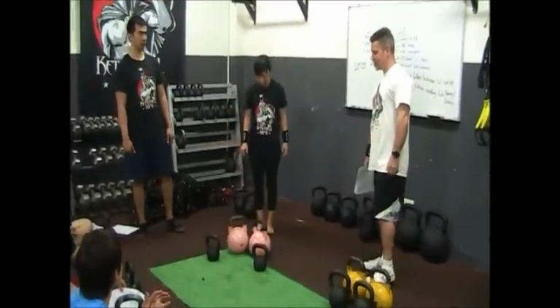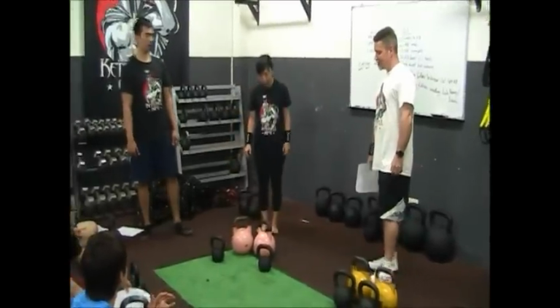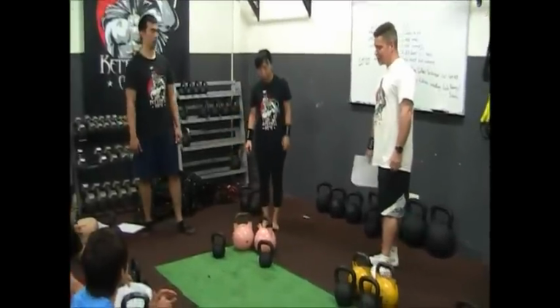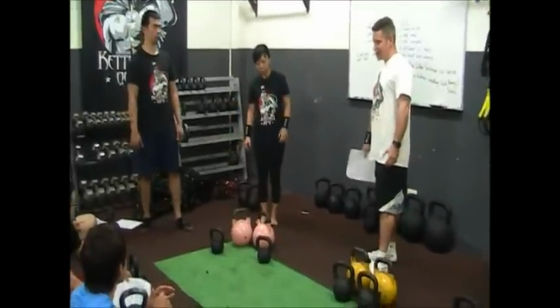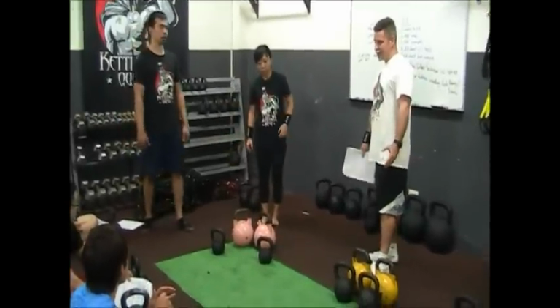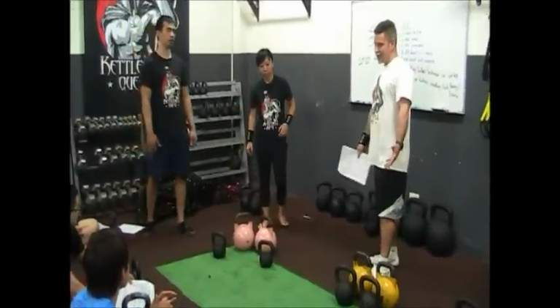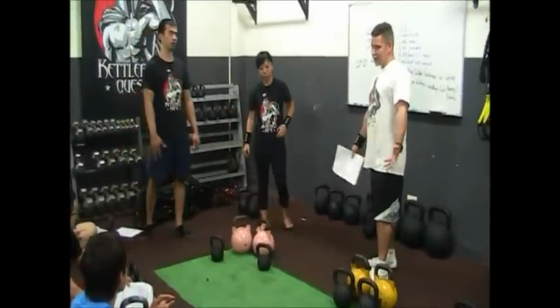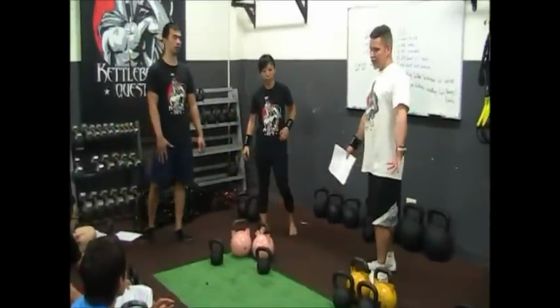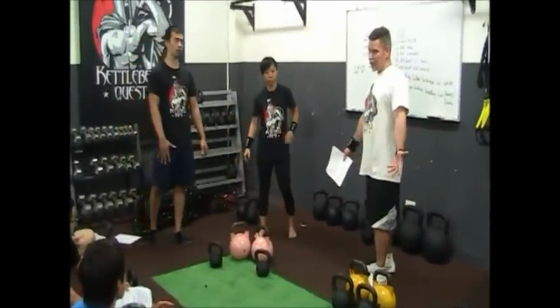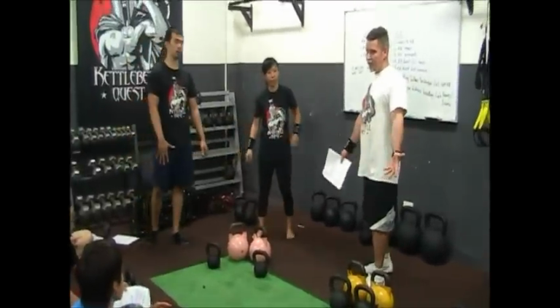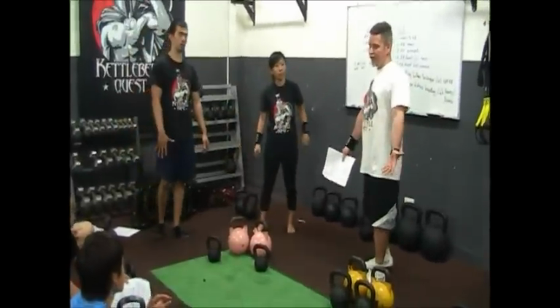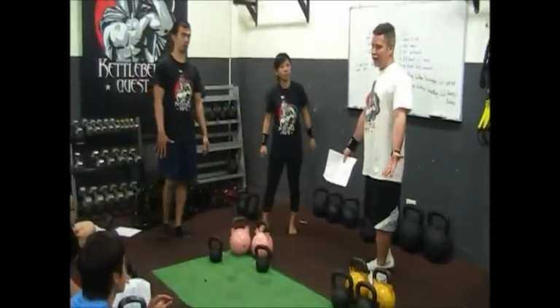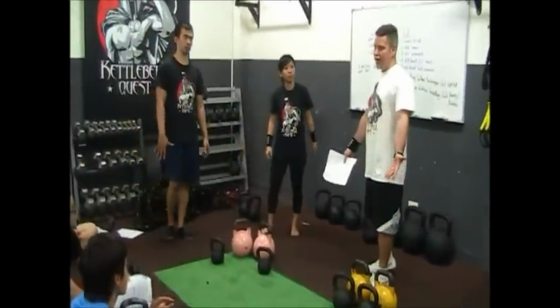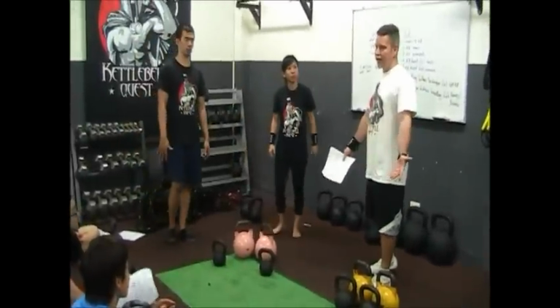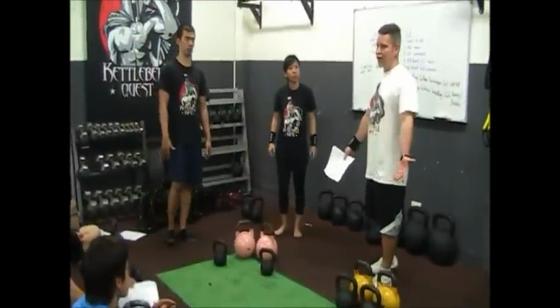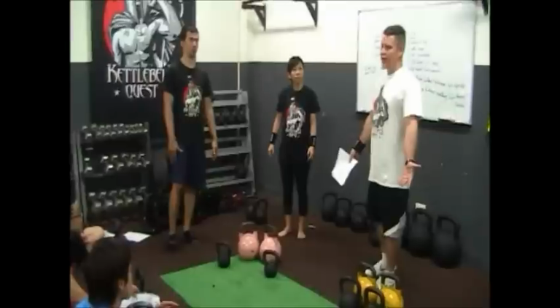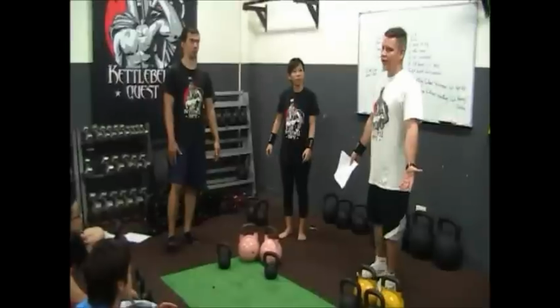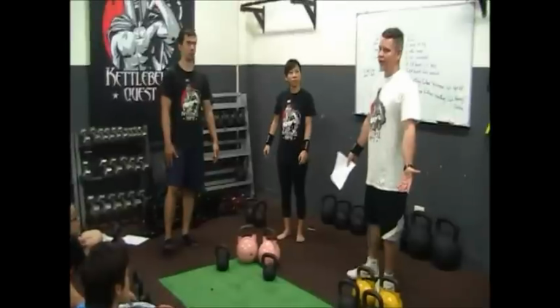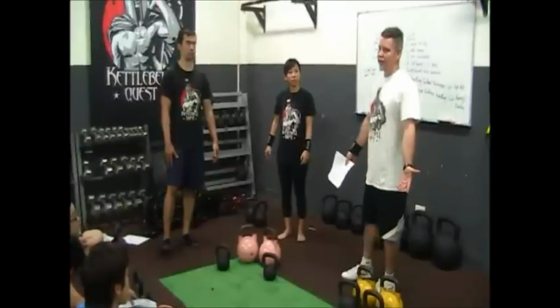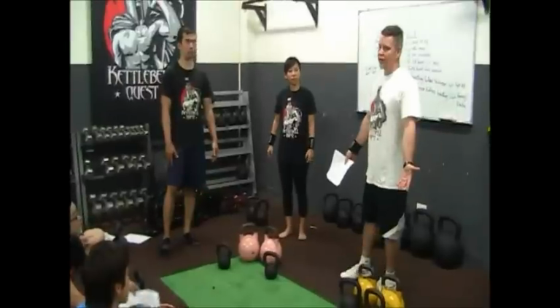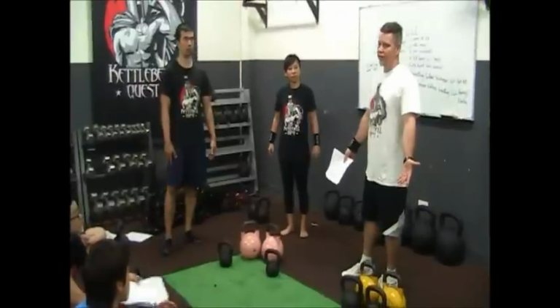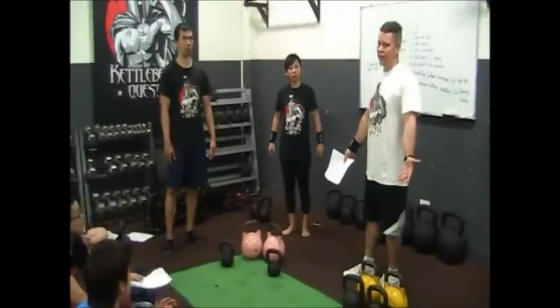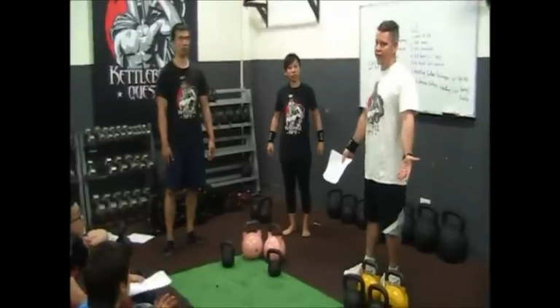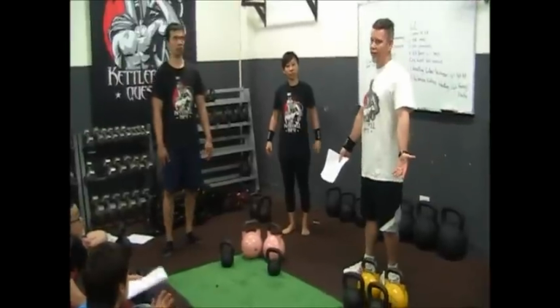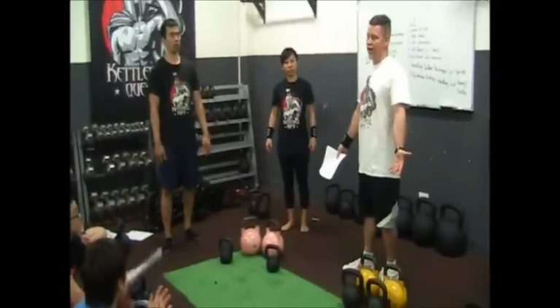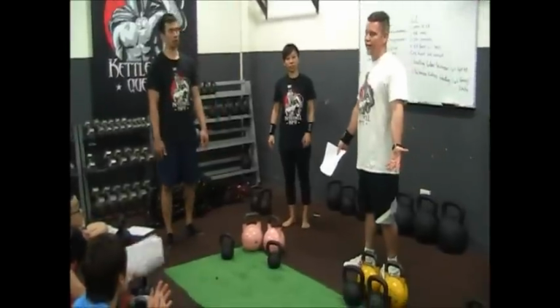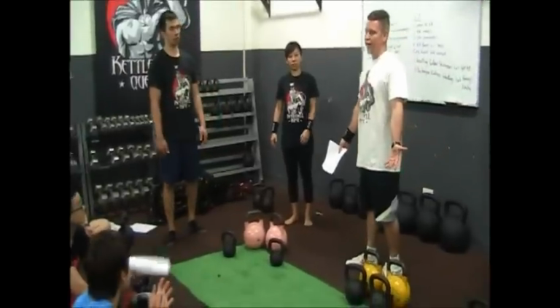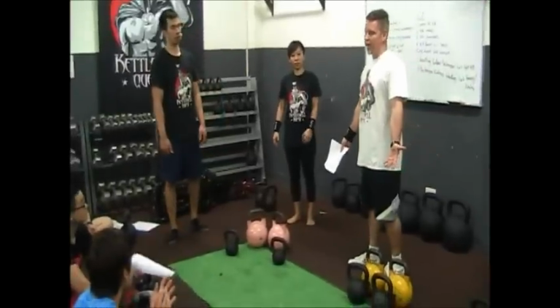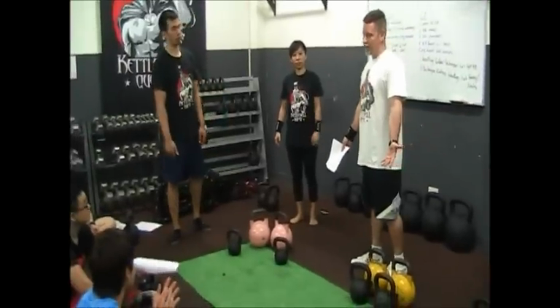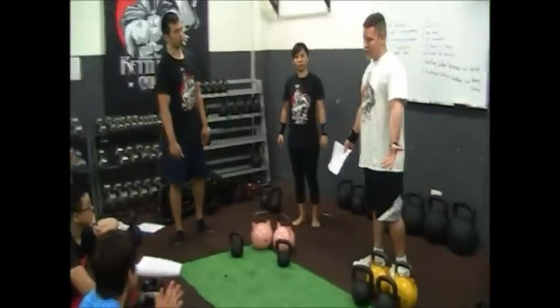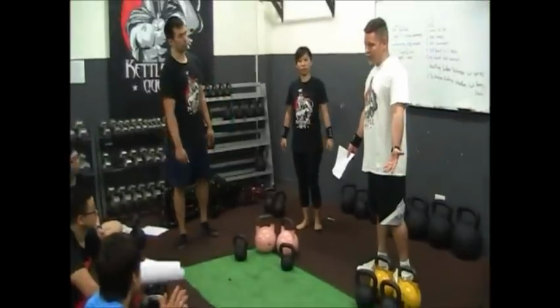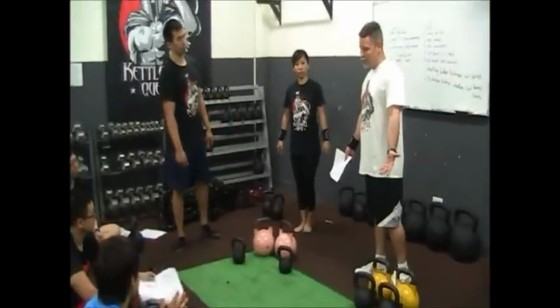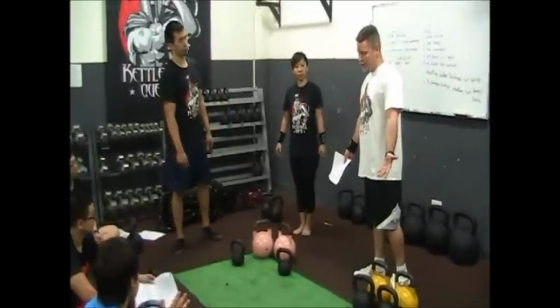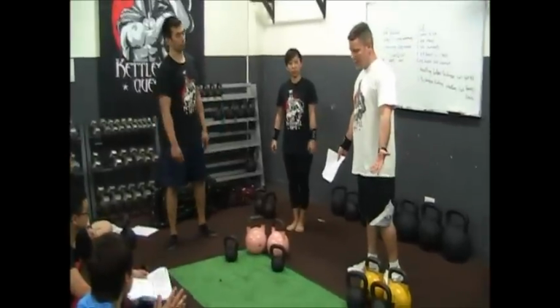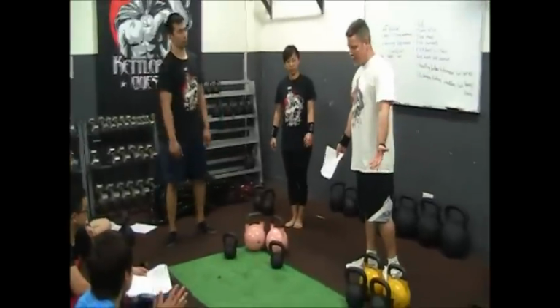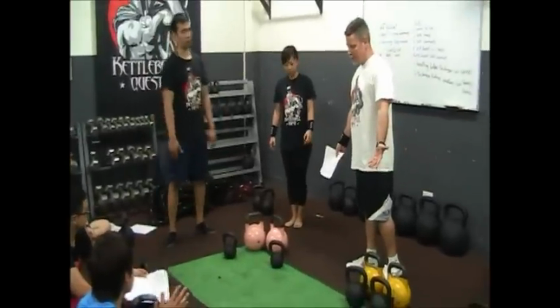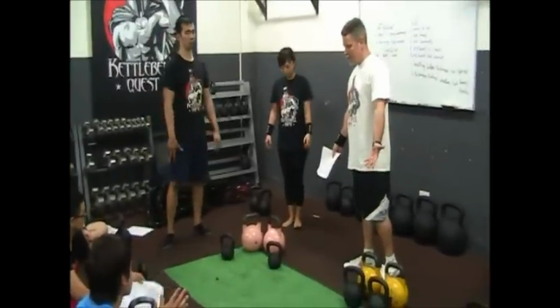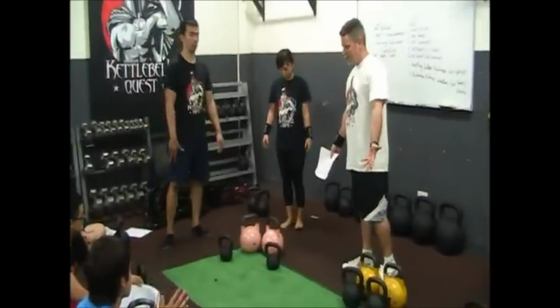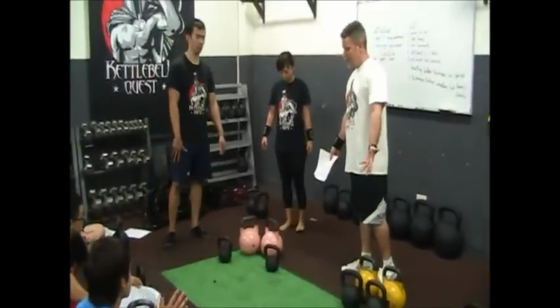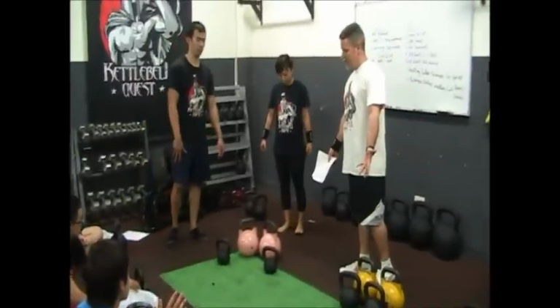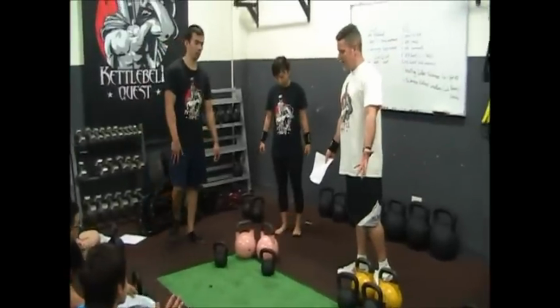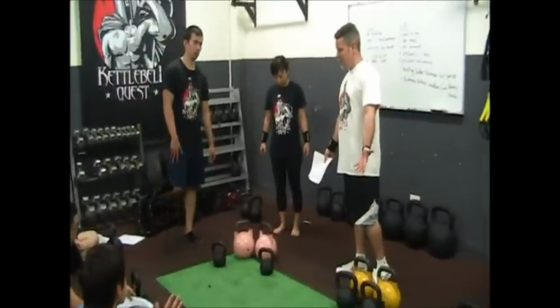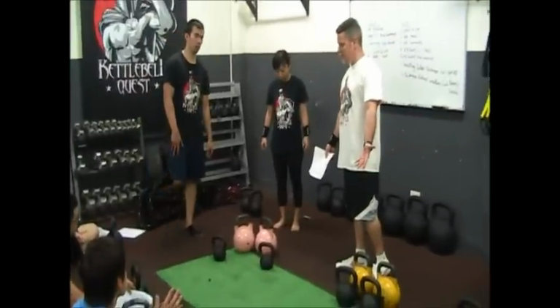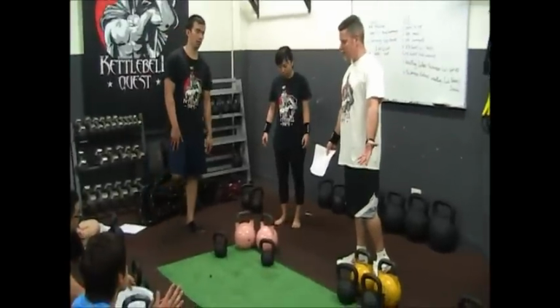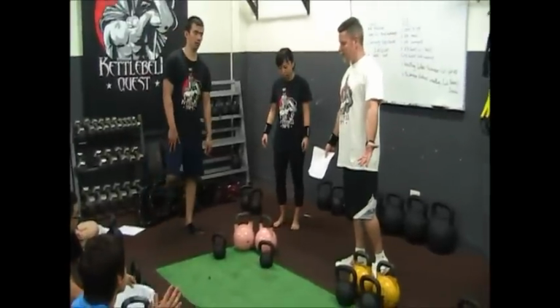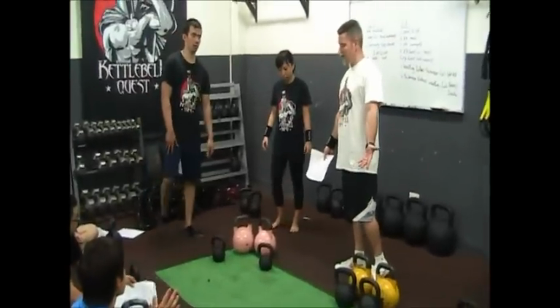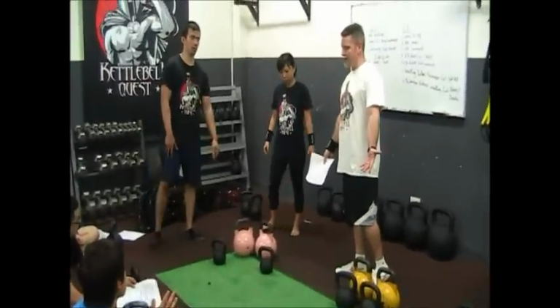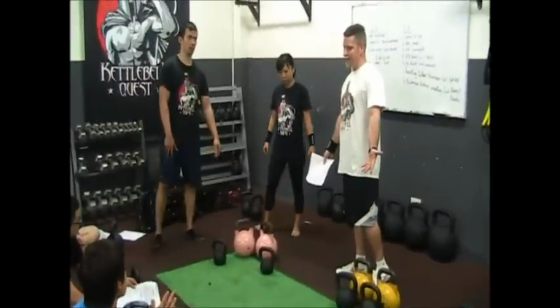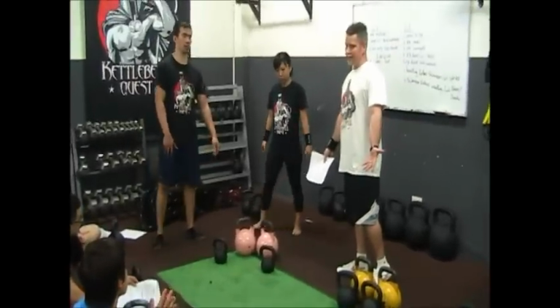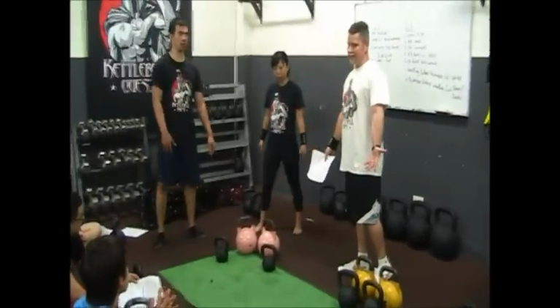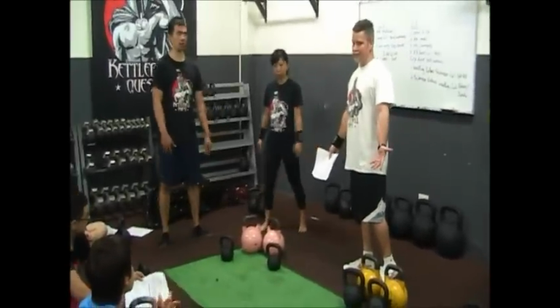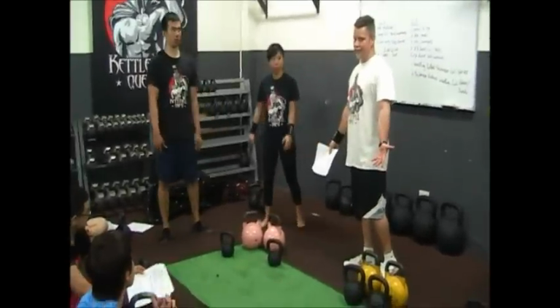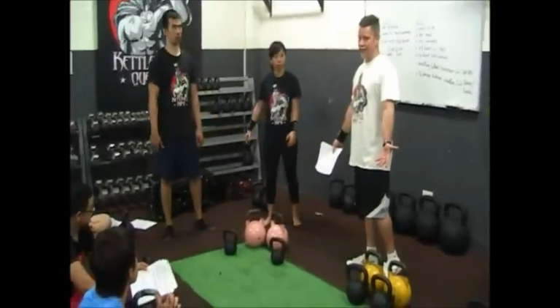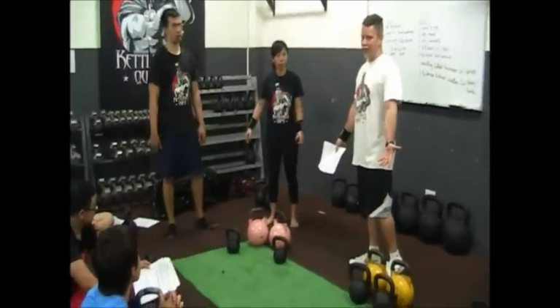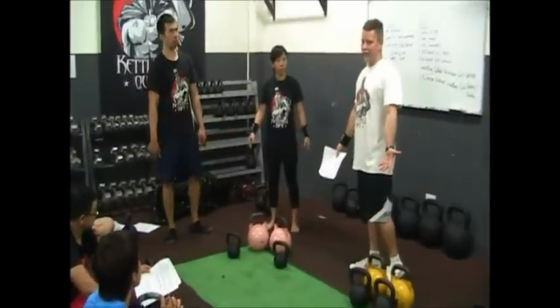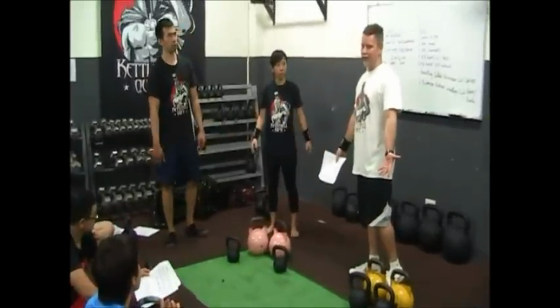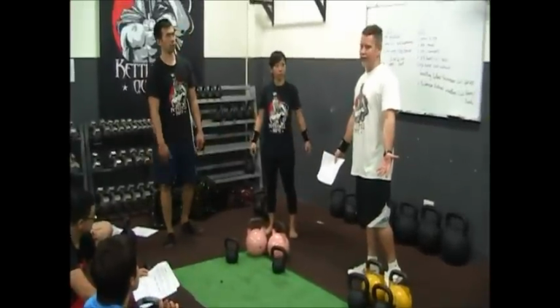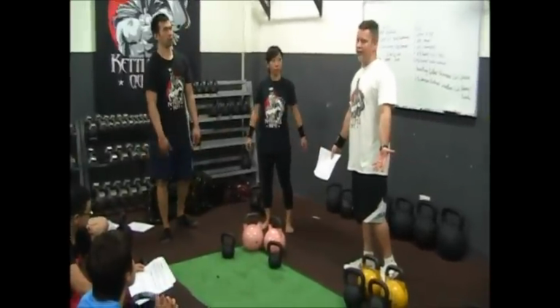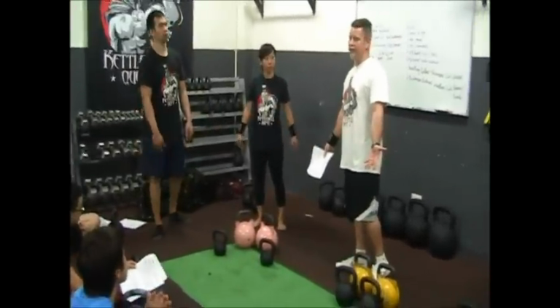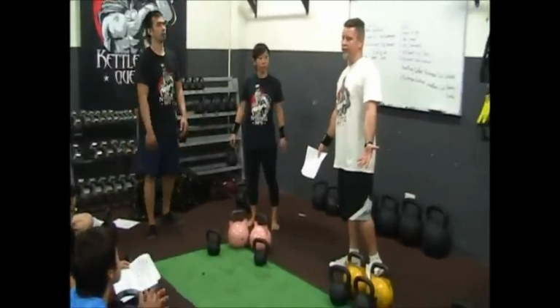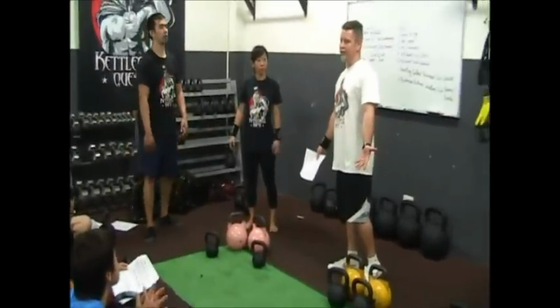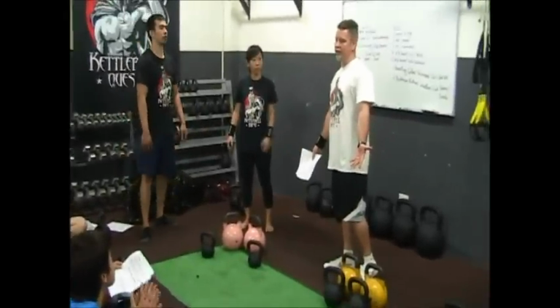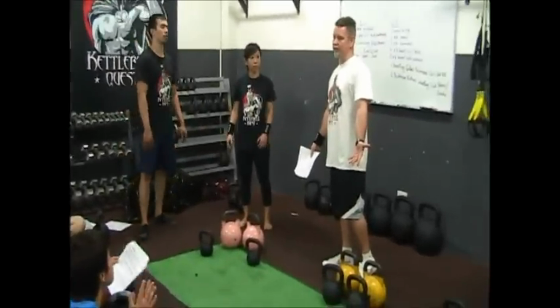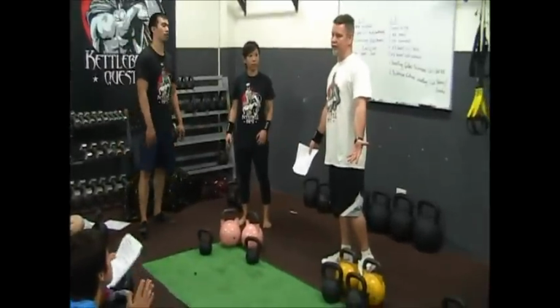We get a lot of clanging, we get a lot of banging. She's not properly clearing the knees.